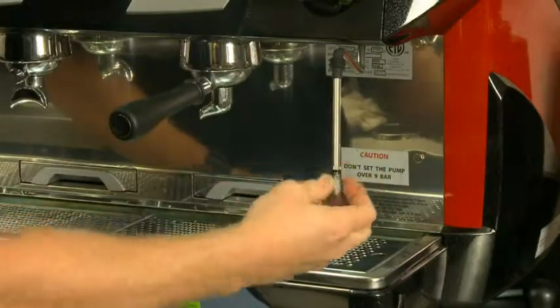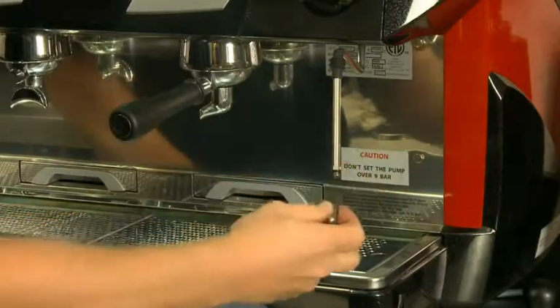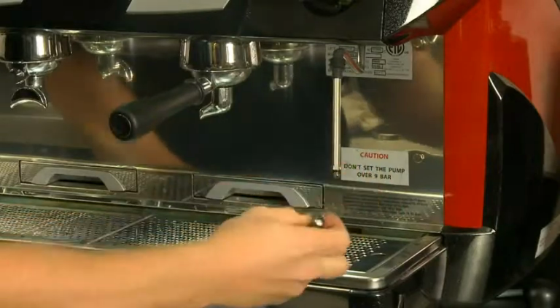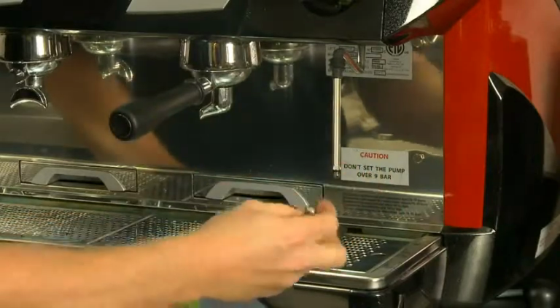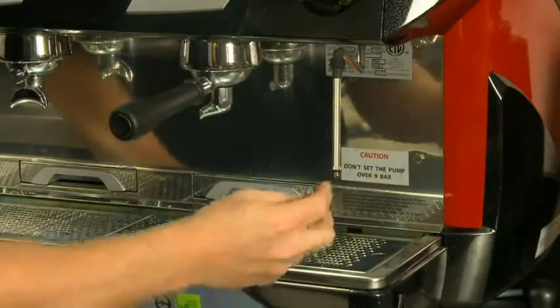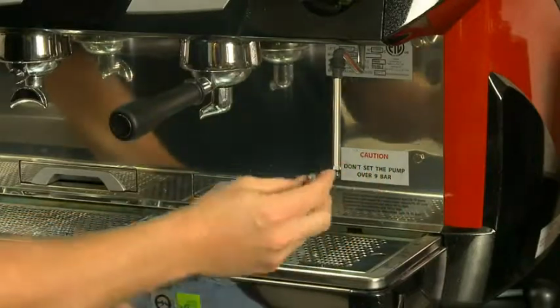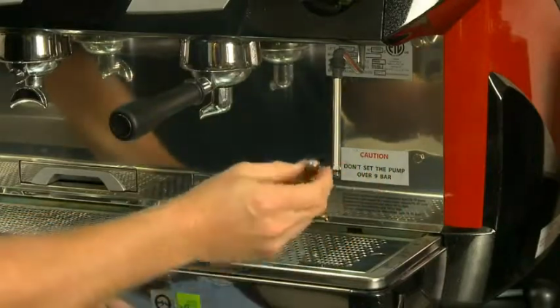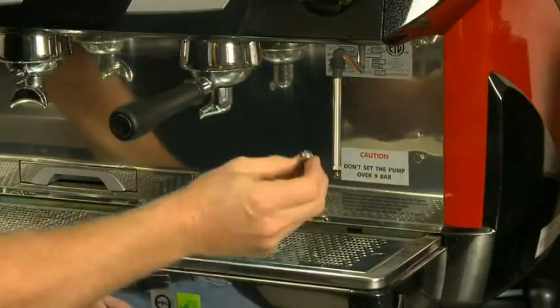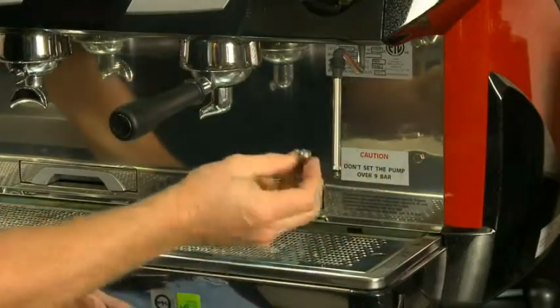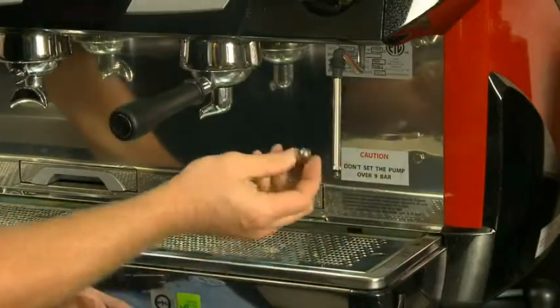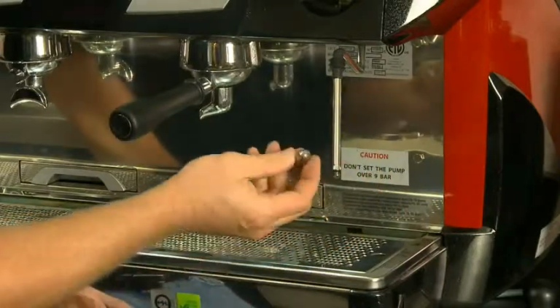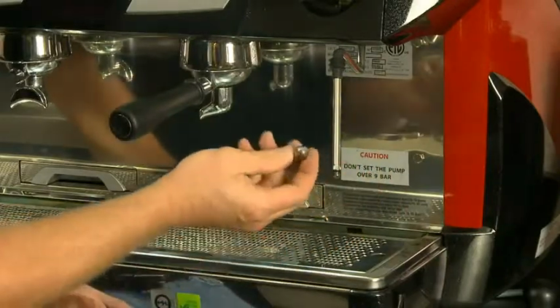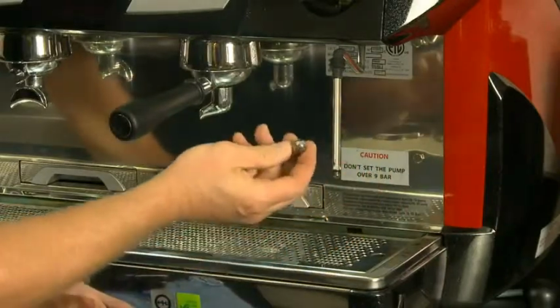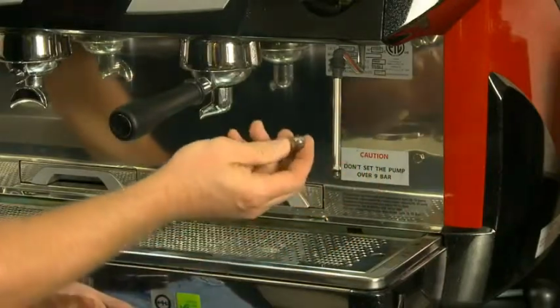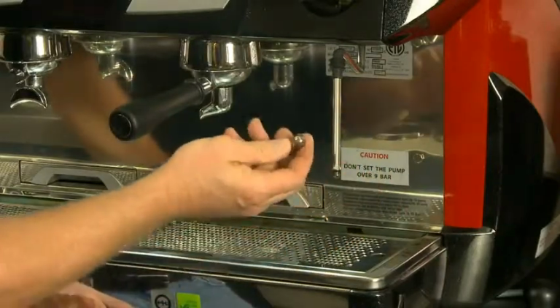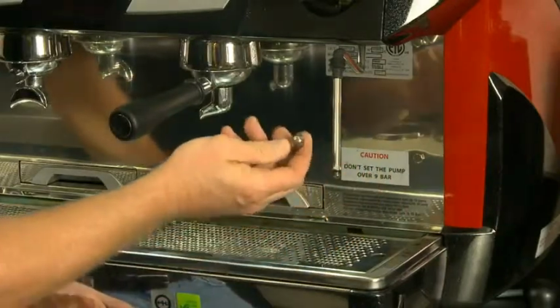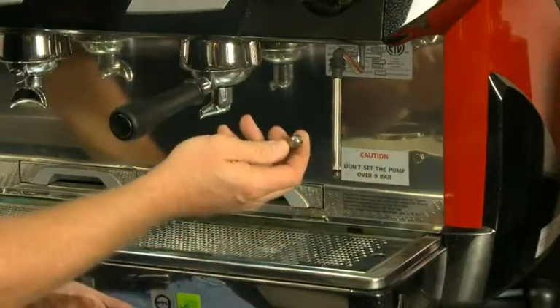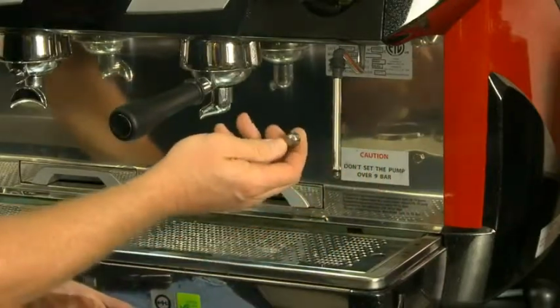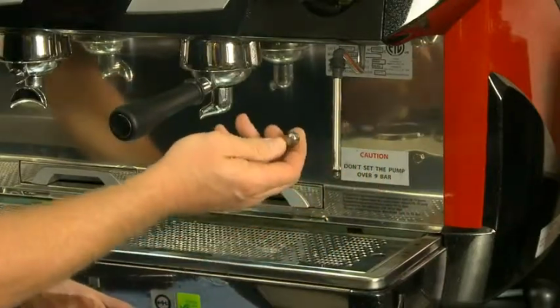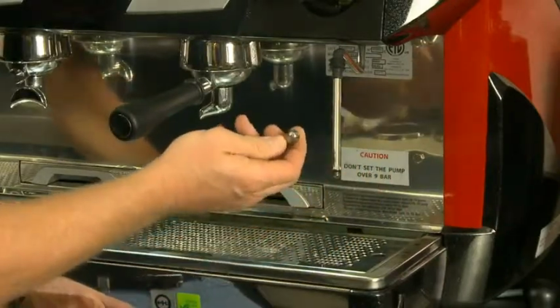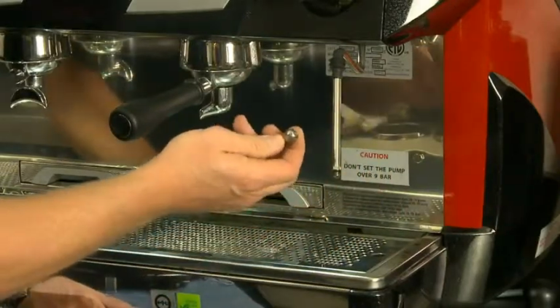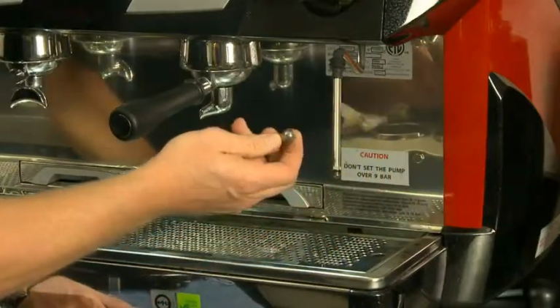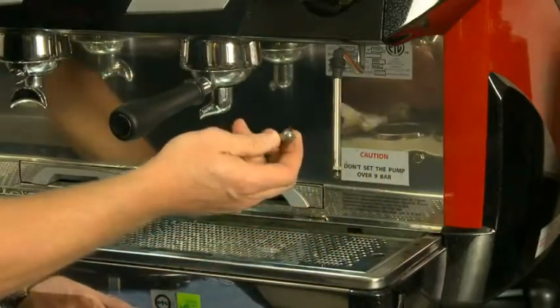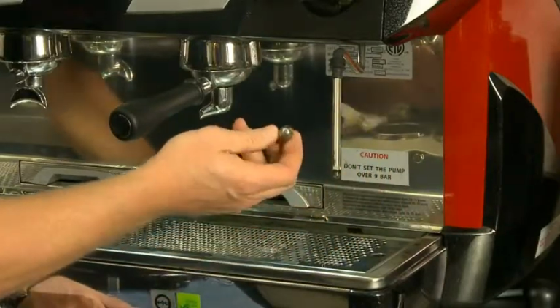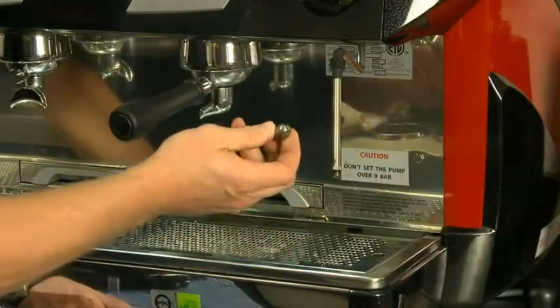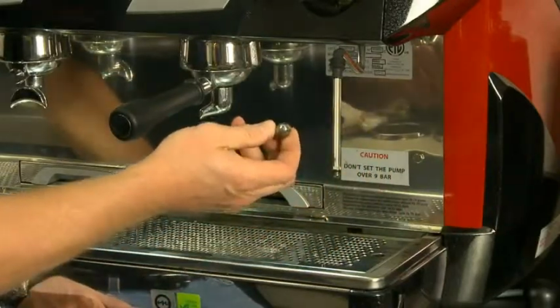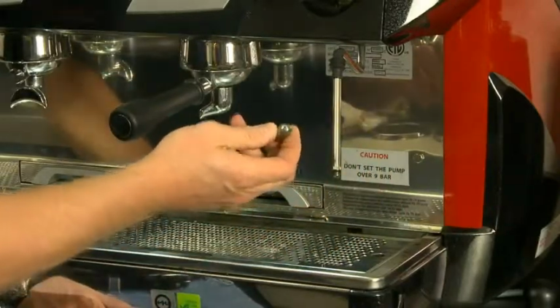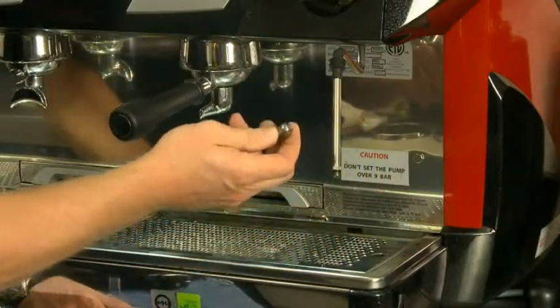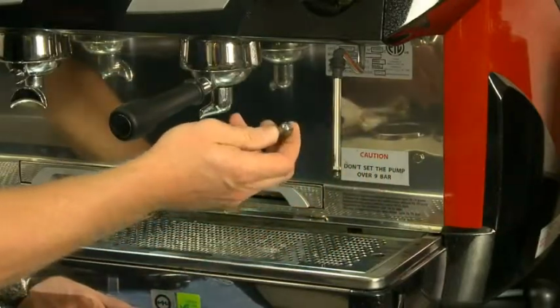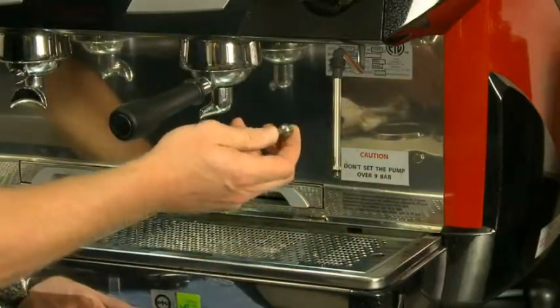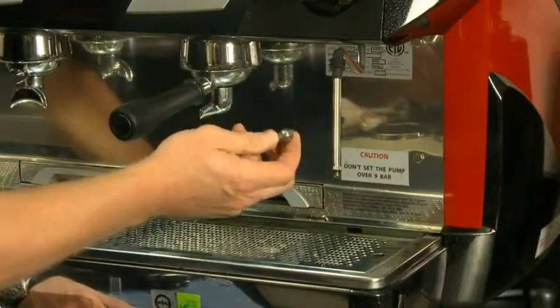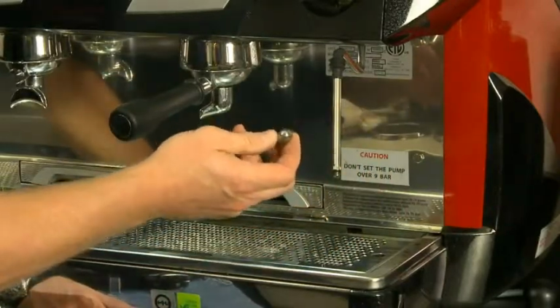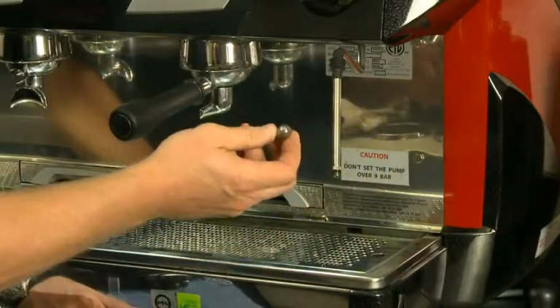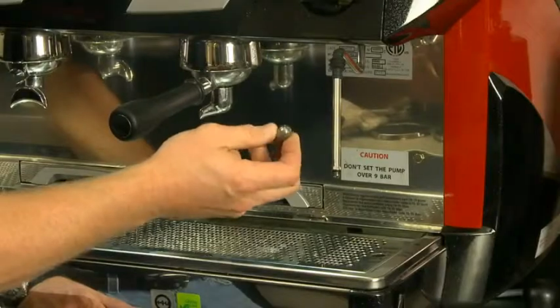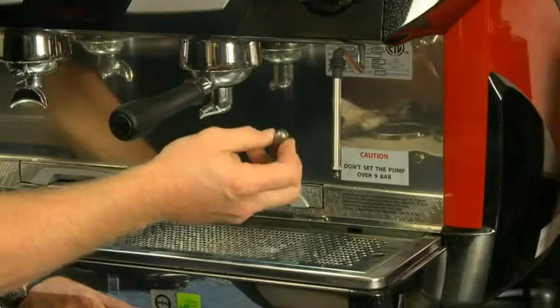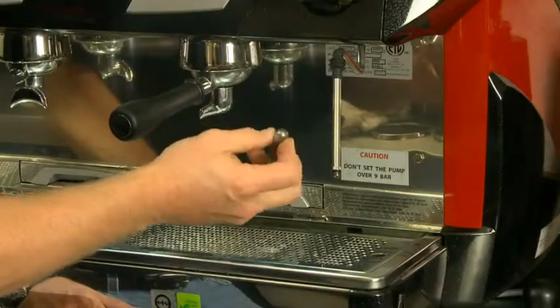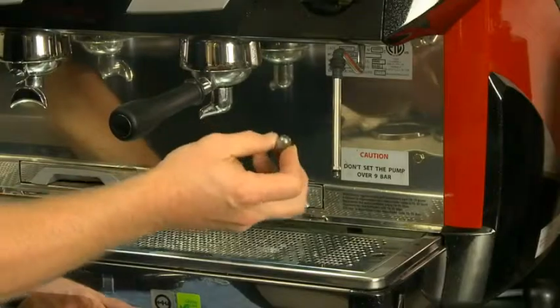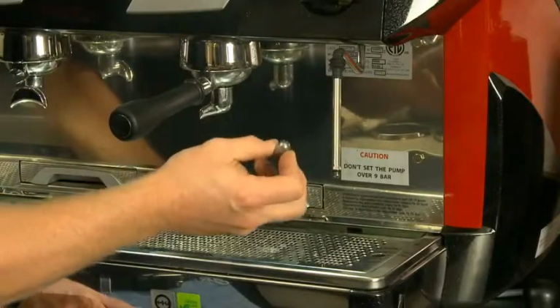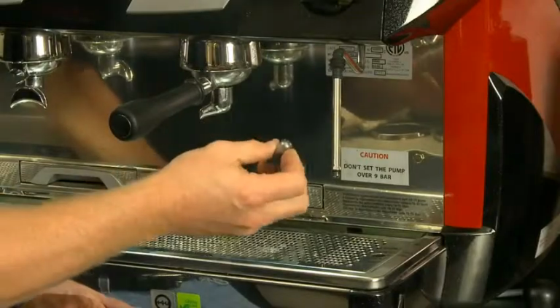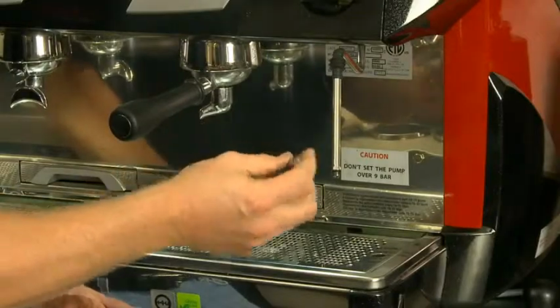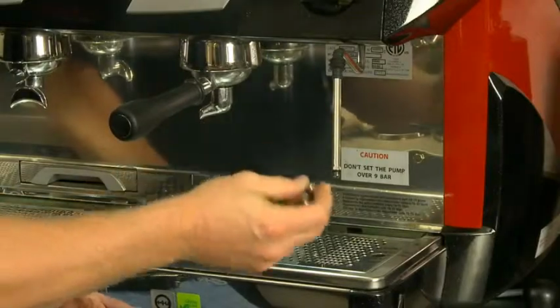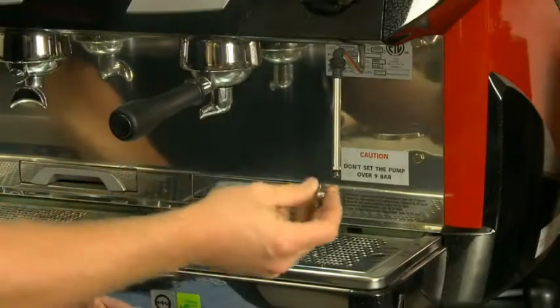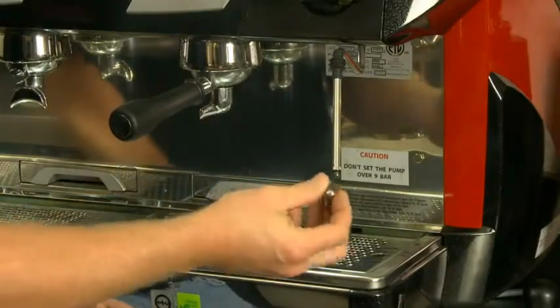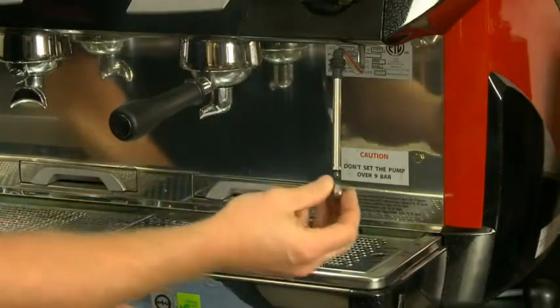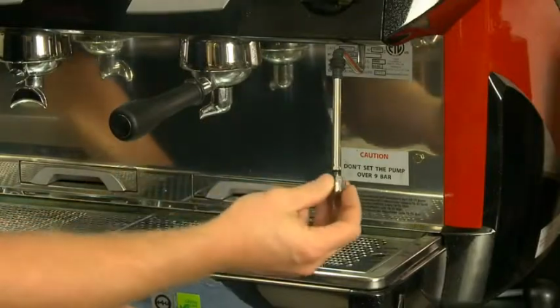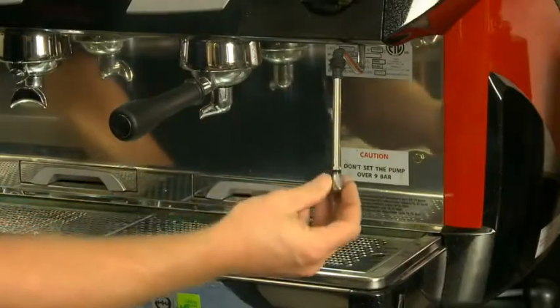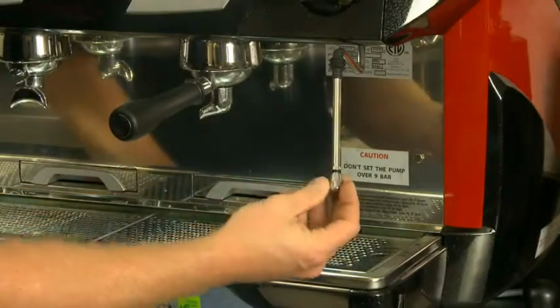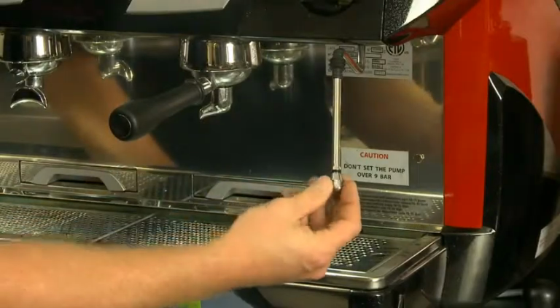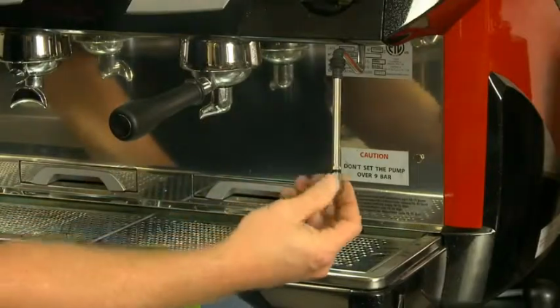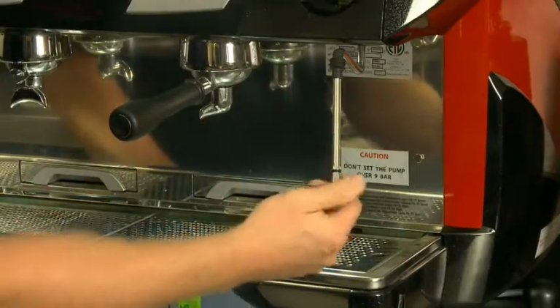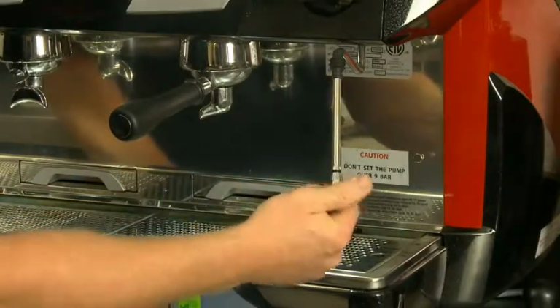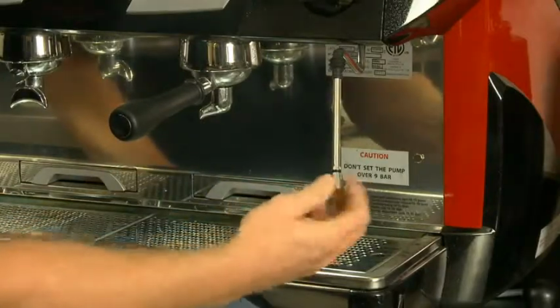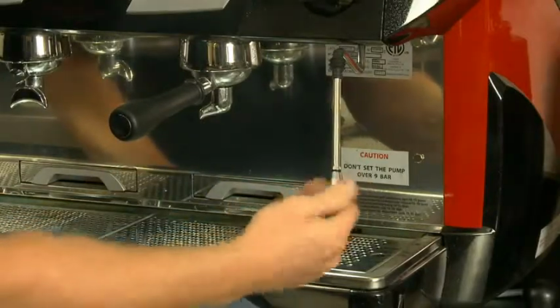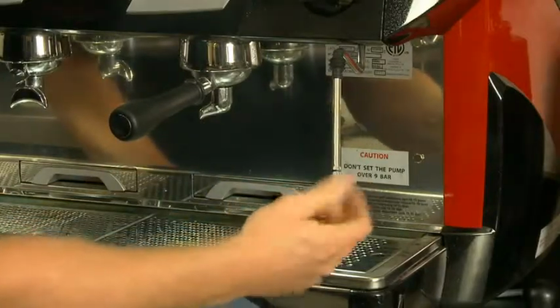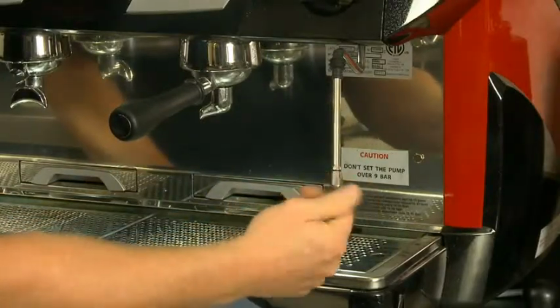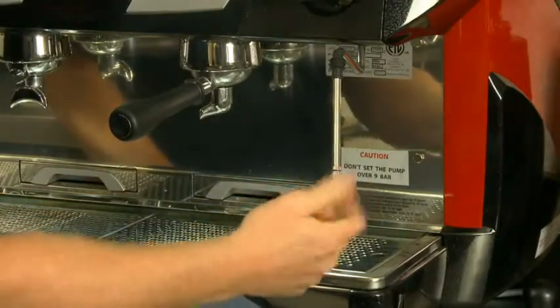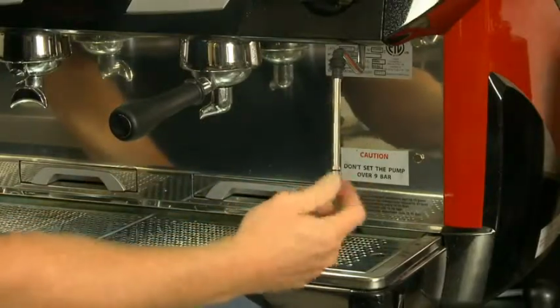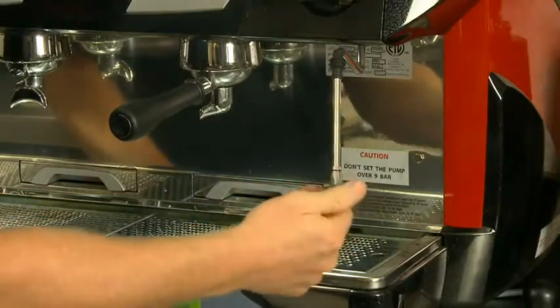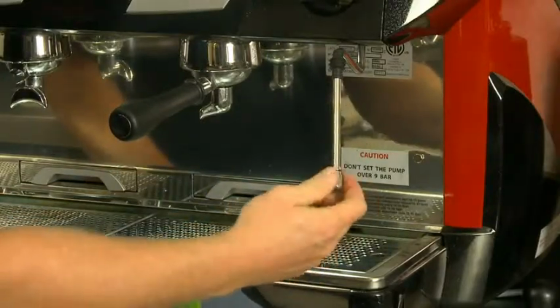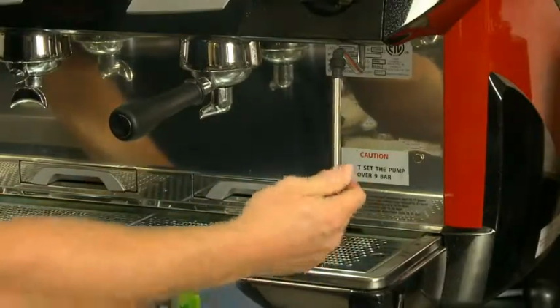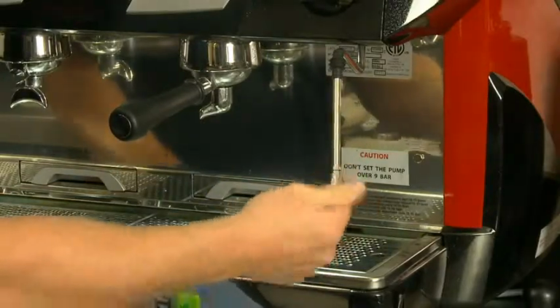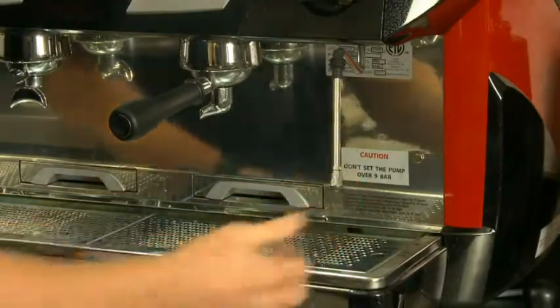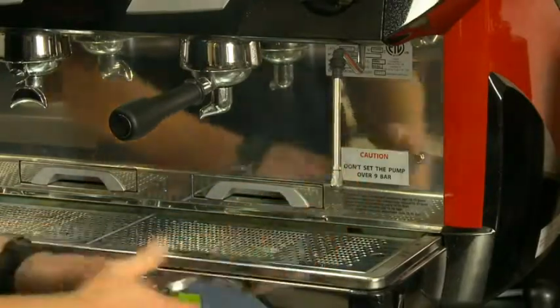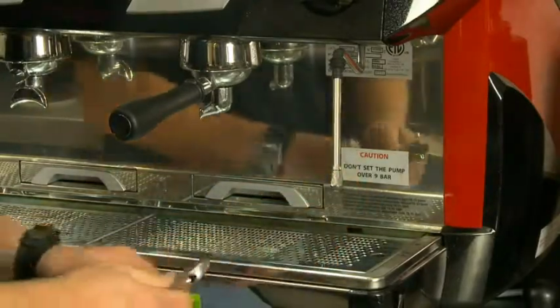Take the tip off and look at all the holes at the bottom. Make sure they are all visible and free of particles. Replace the tip and secure it tightly.